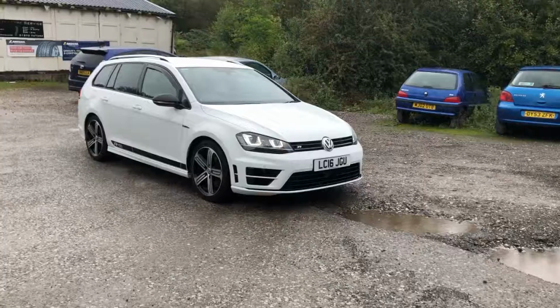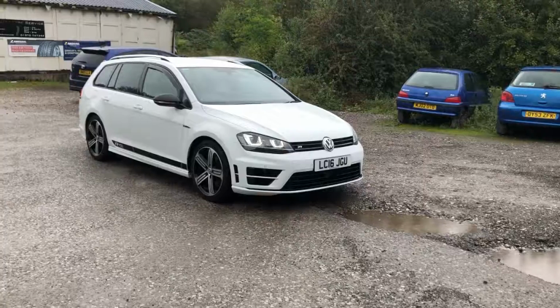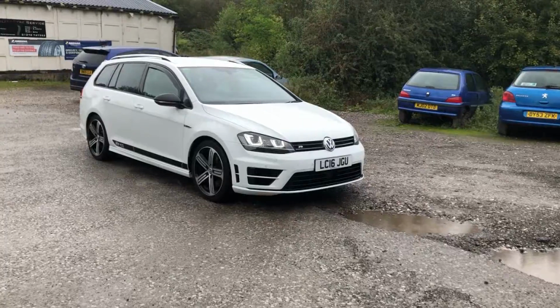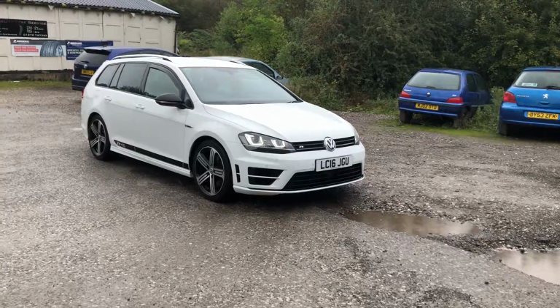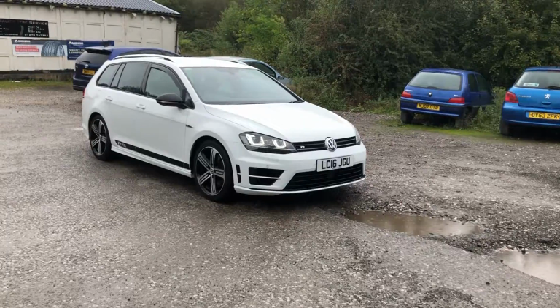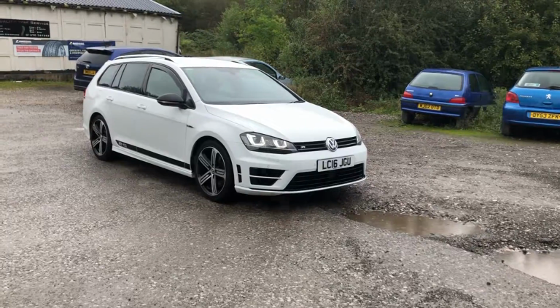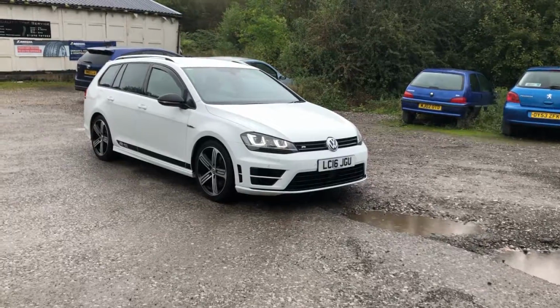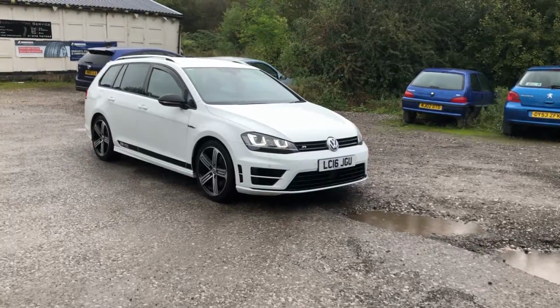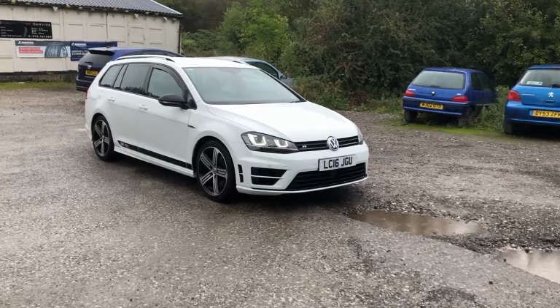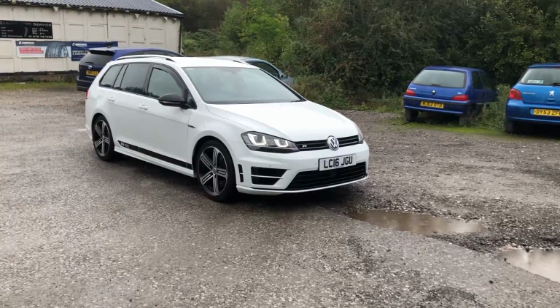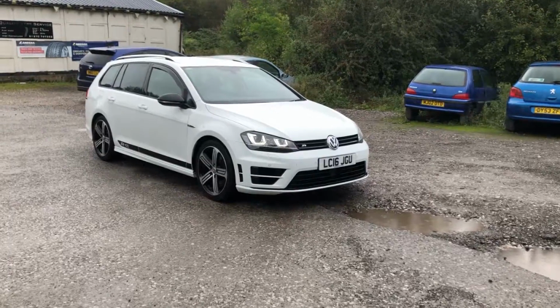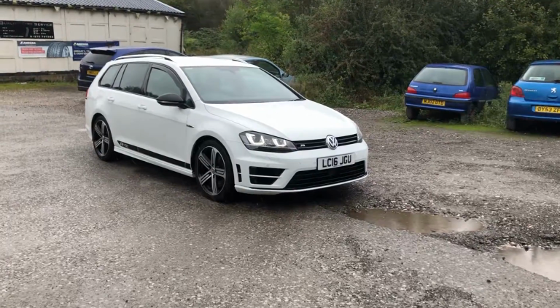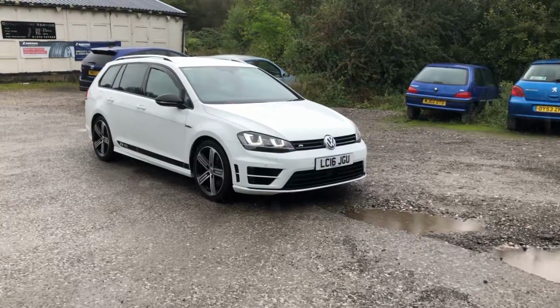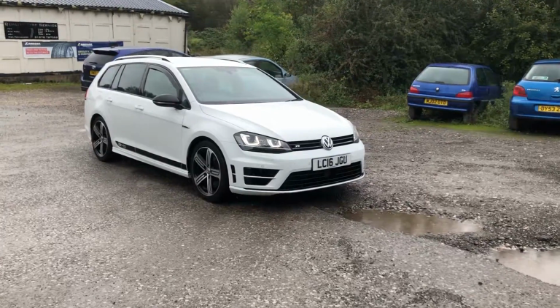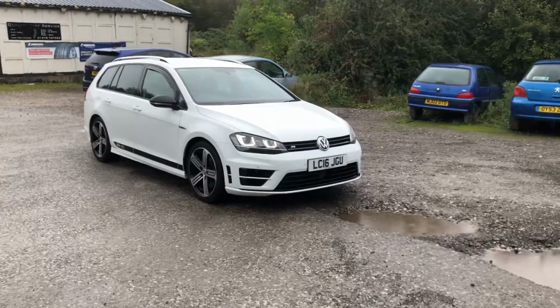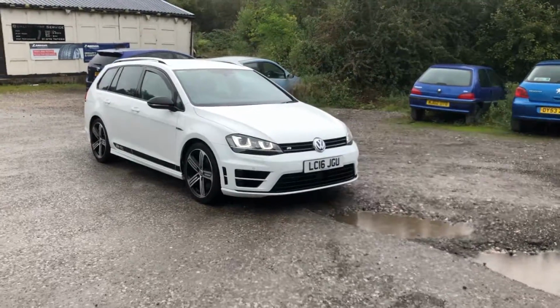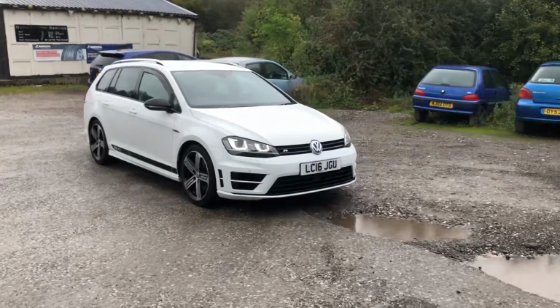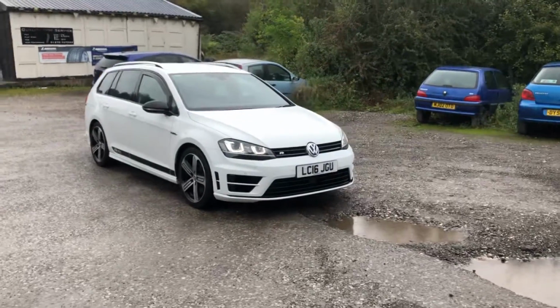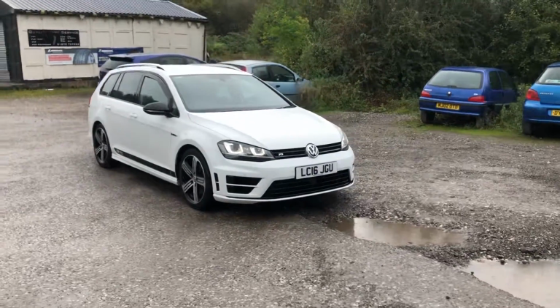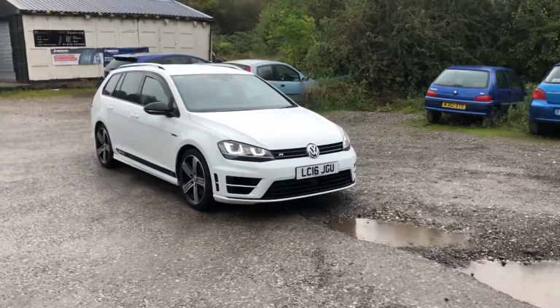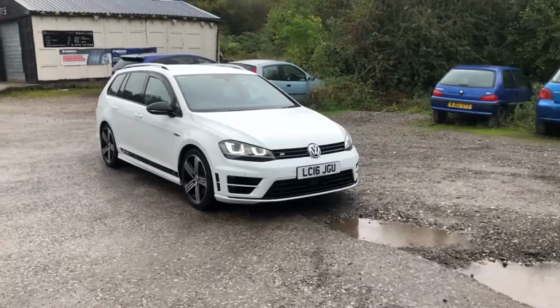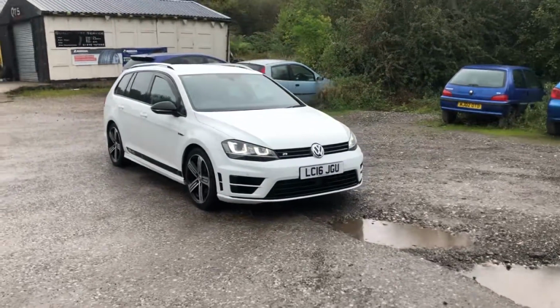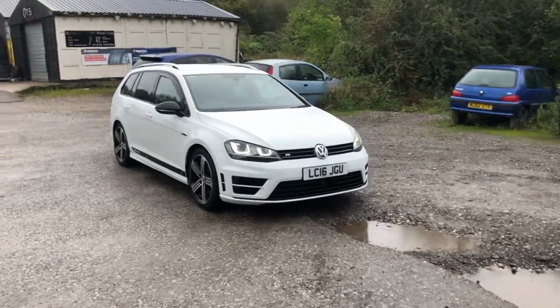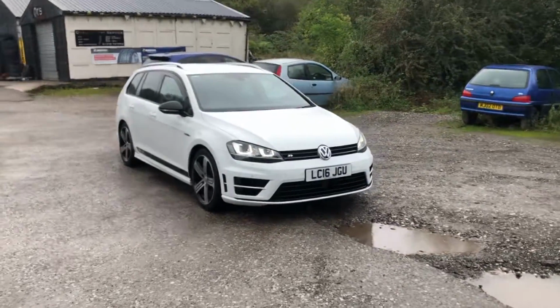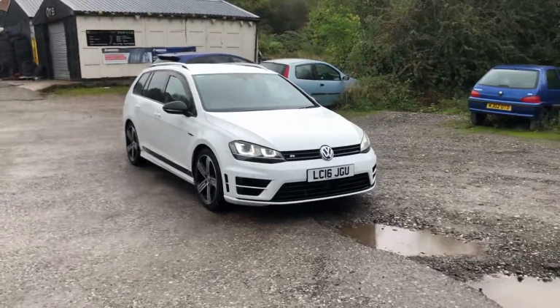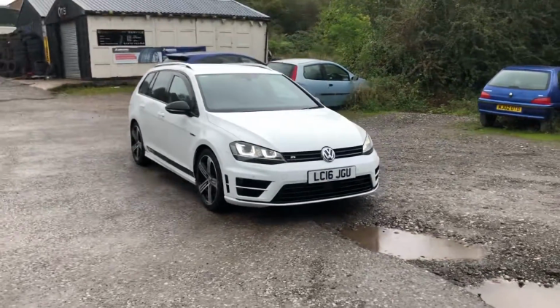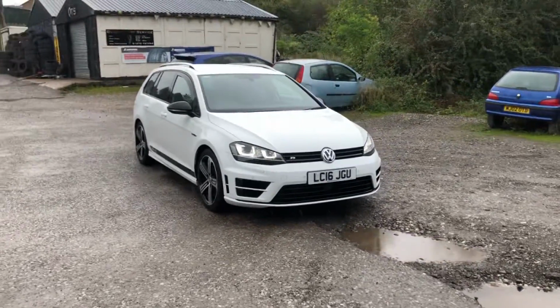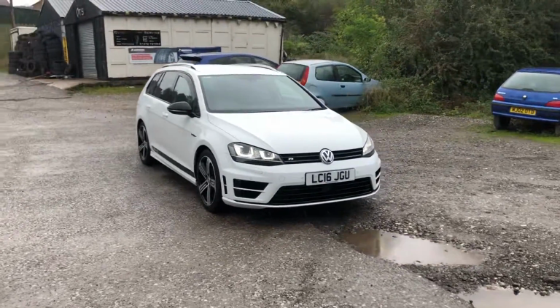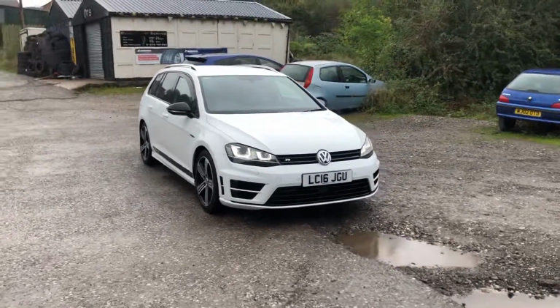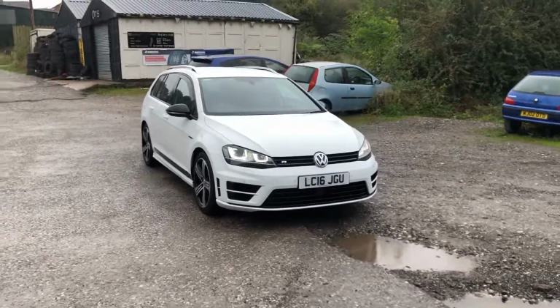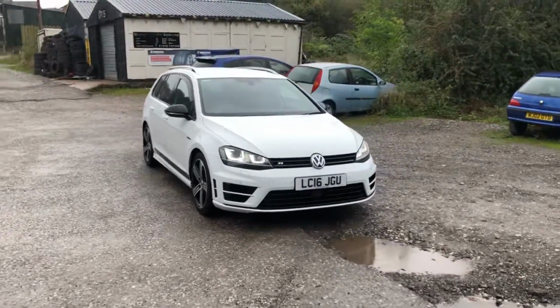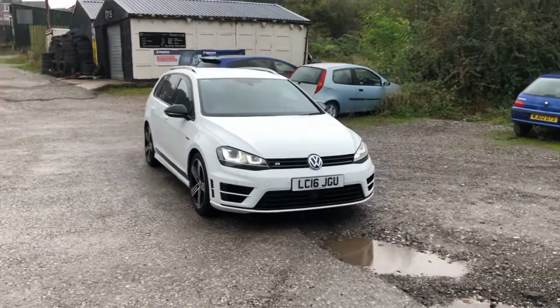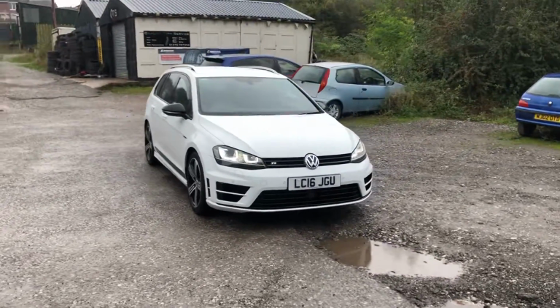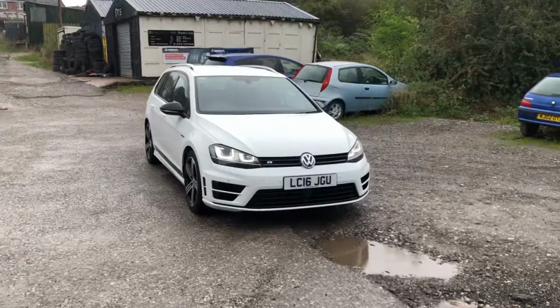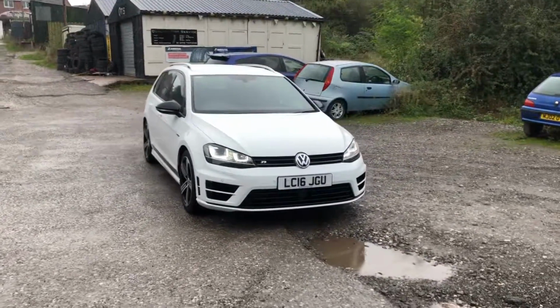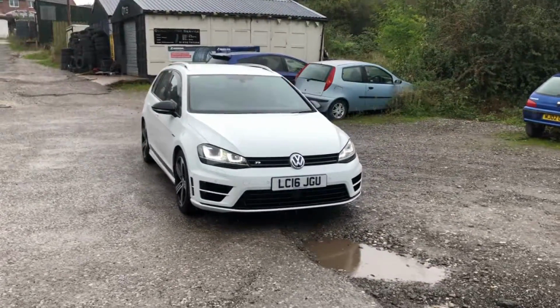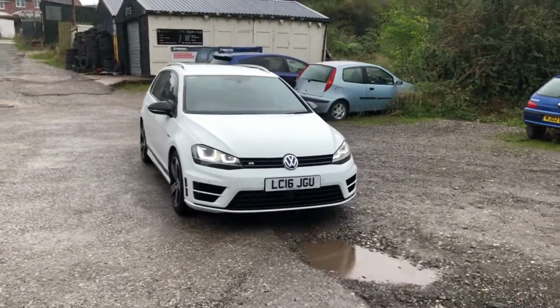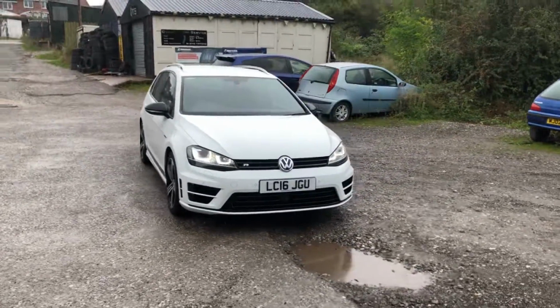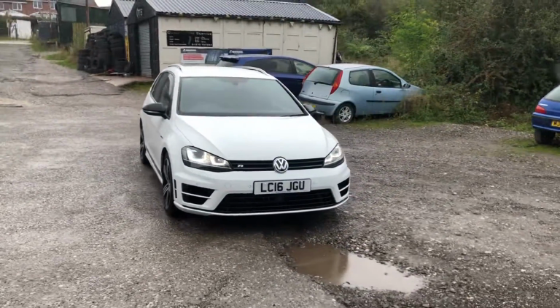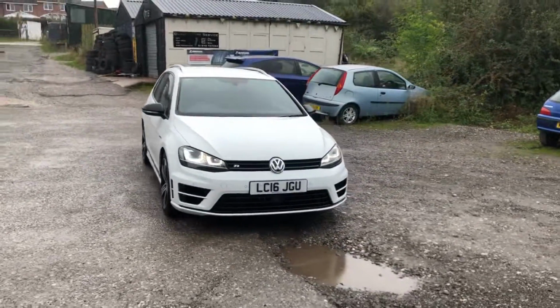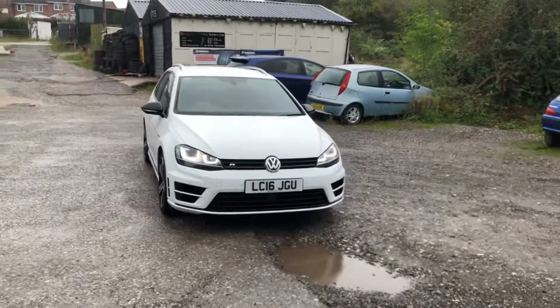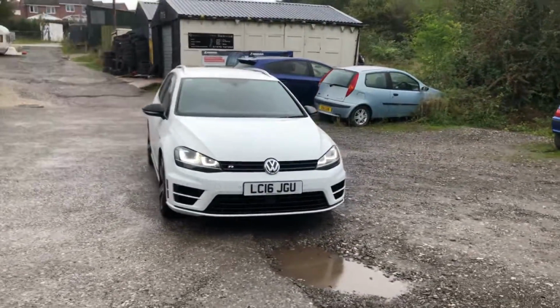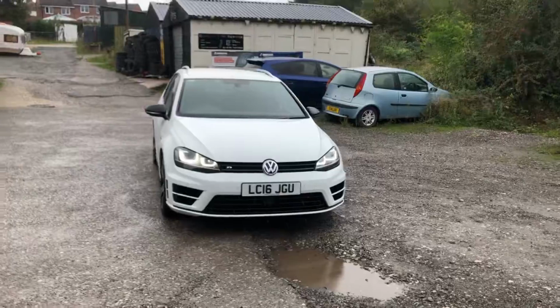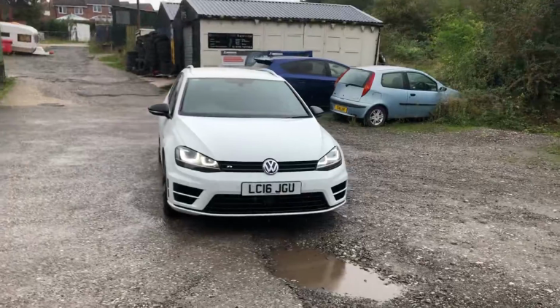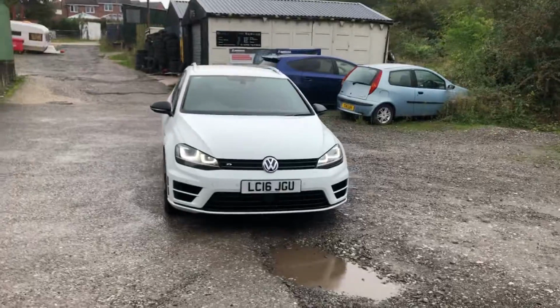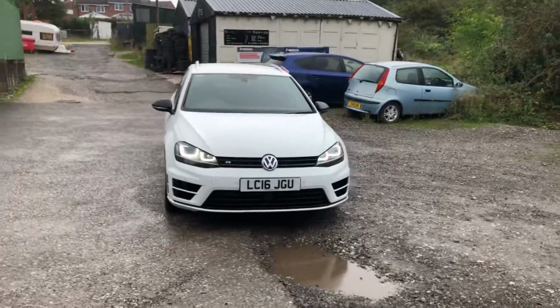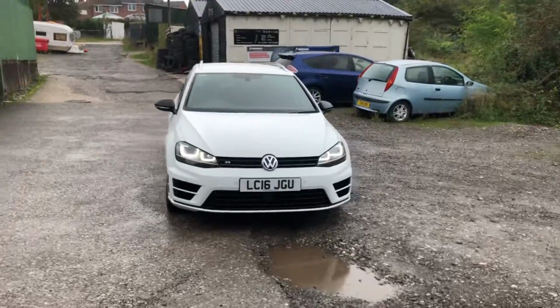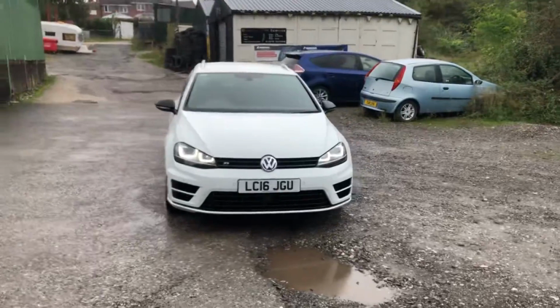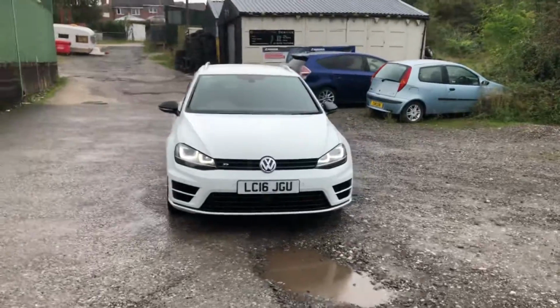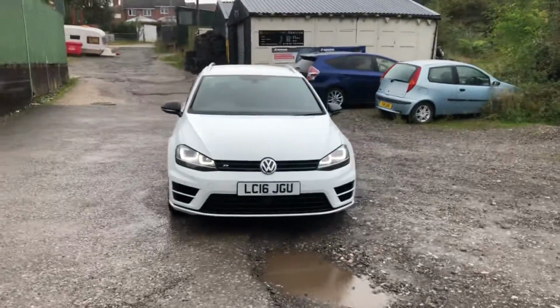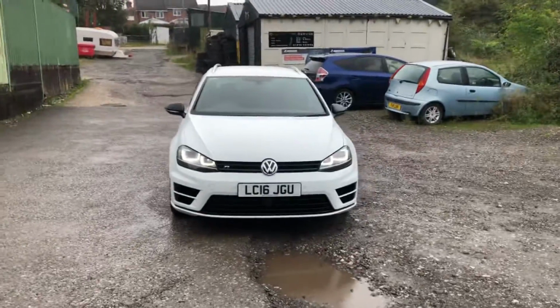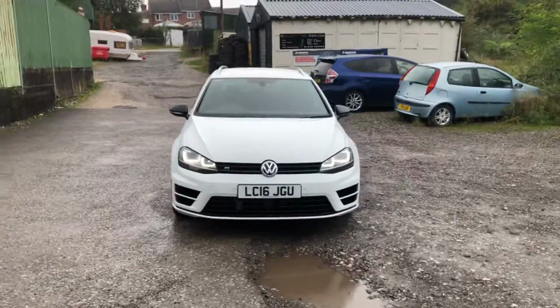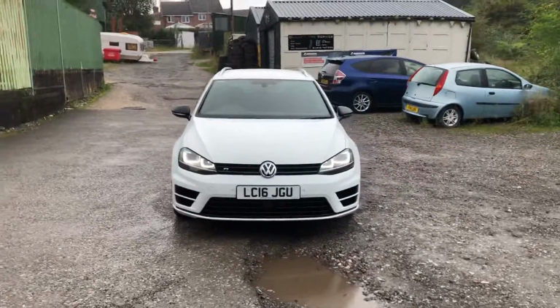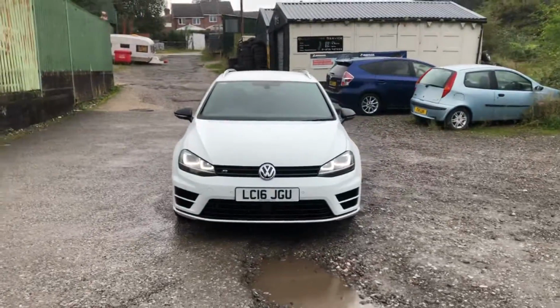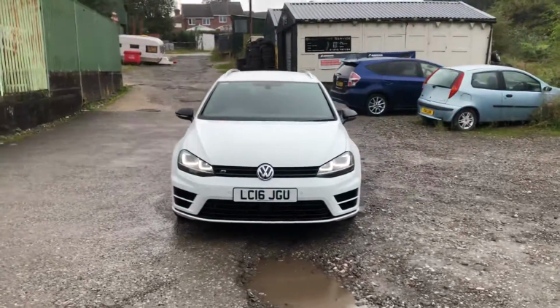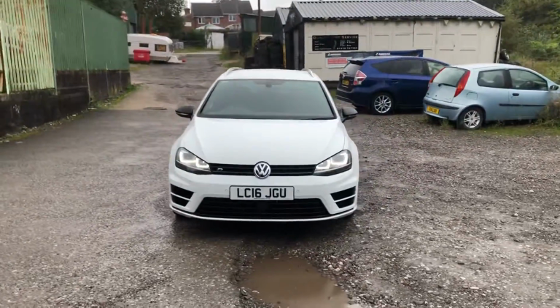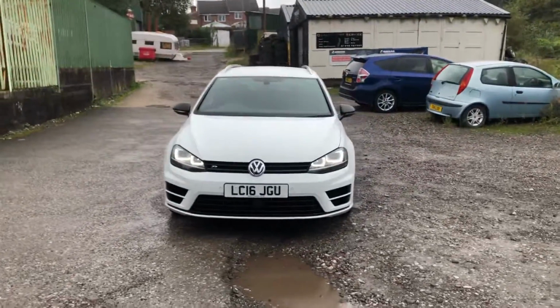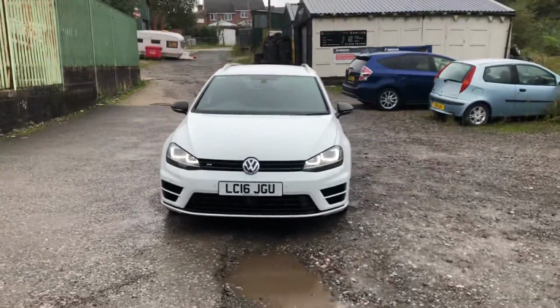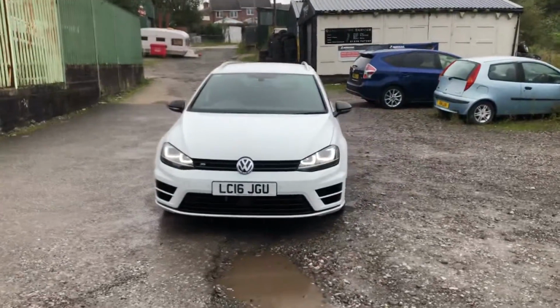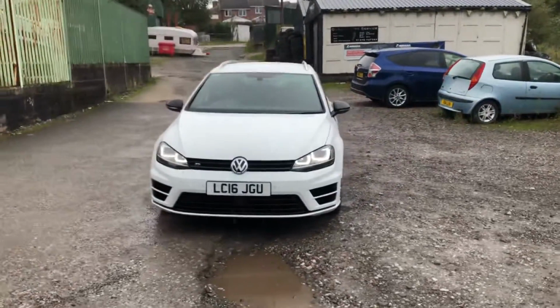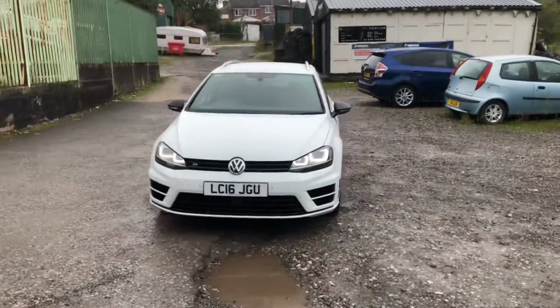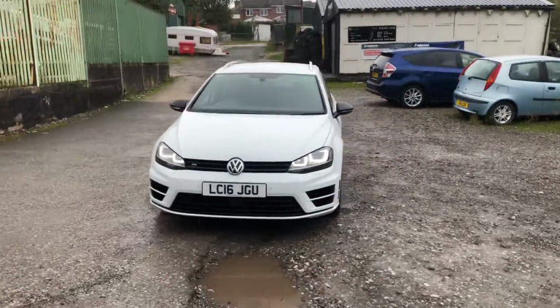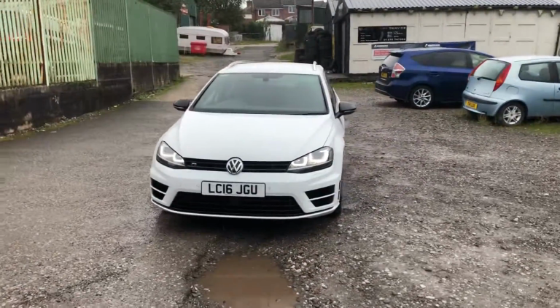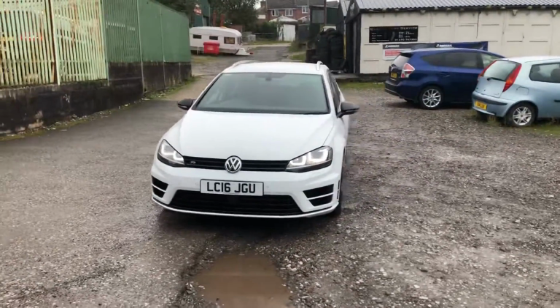Stunning Golf R Estate. This is a DSG model running at around 400 bhp. It's been mapped and had a few modifications including a DCAT.